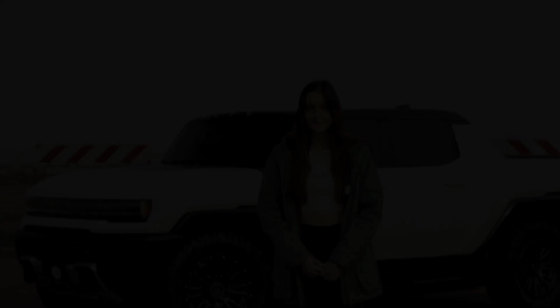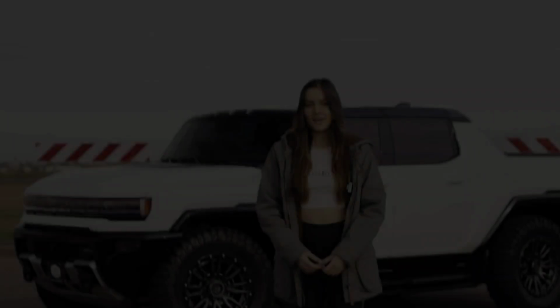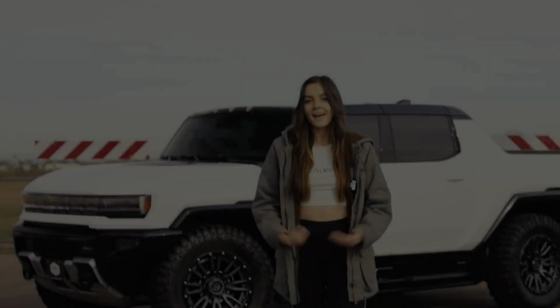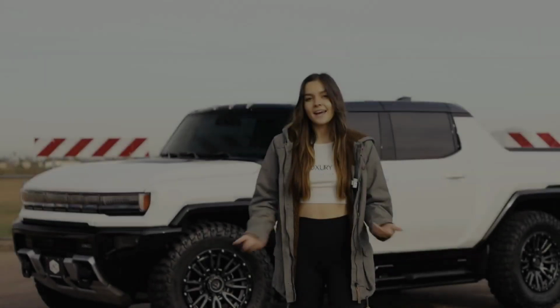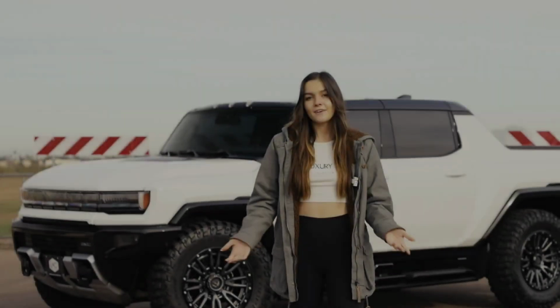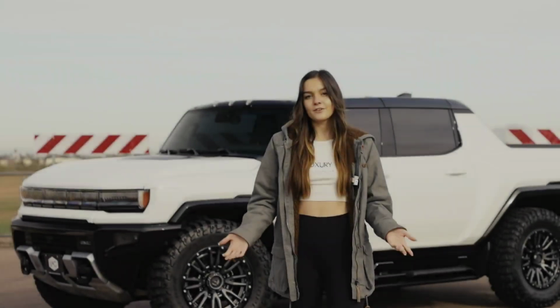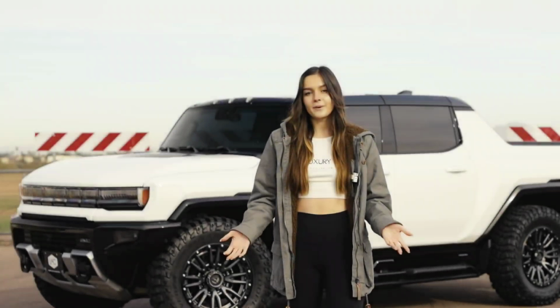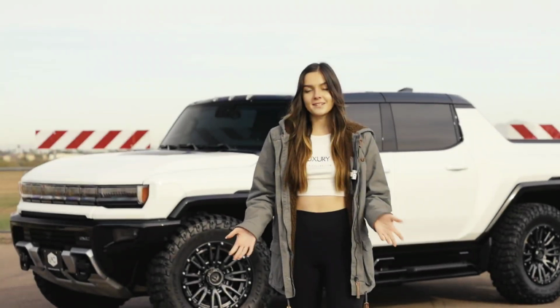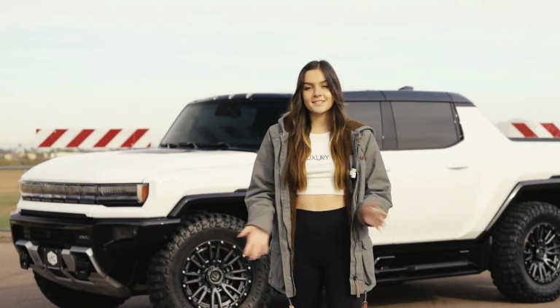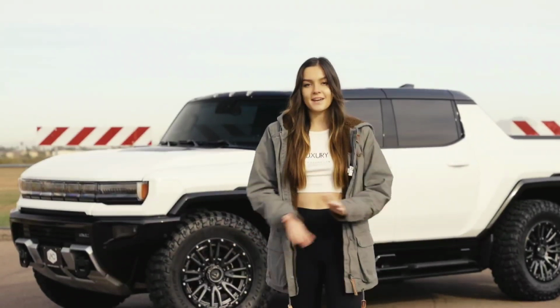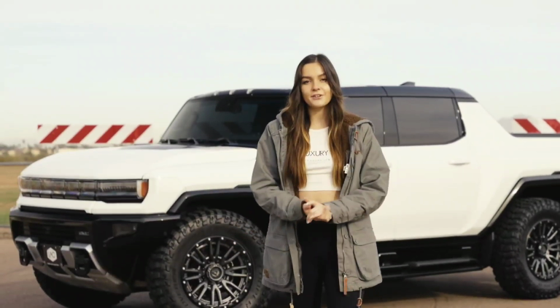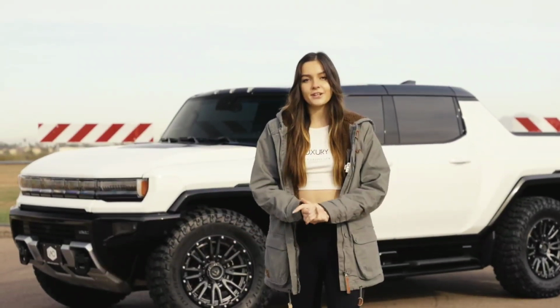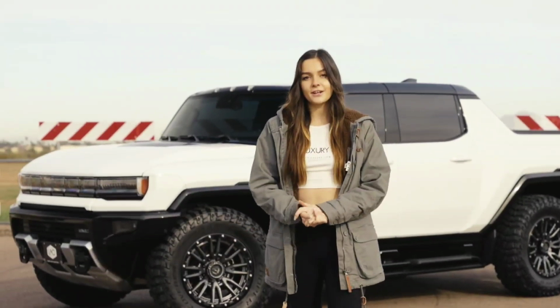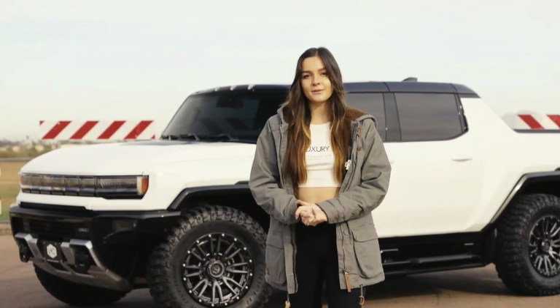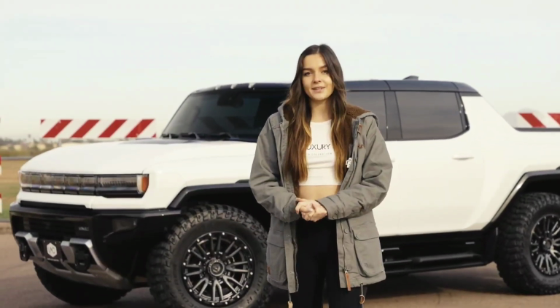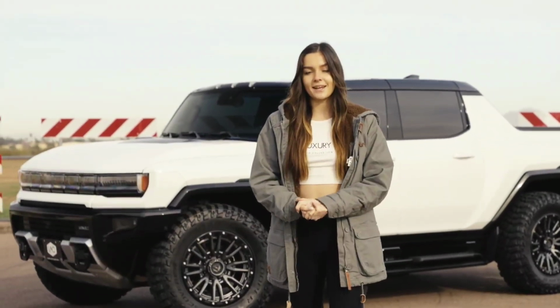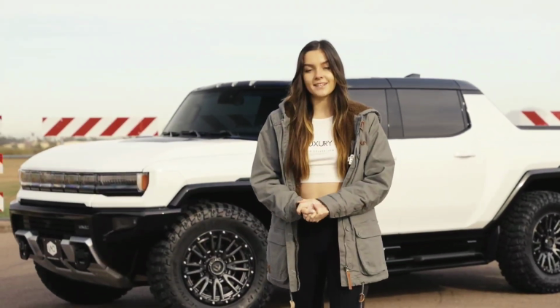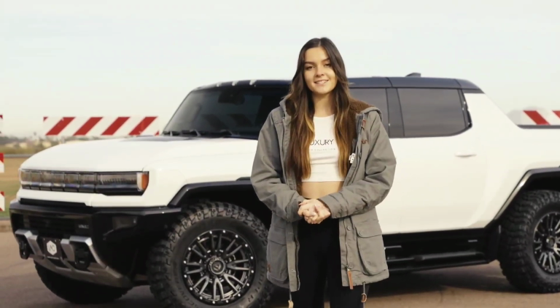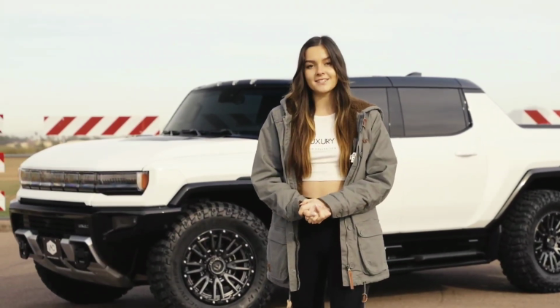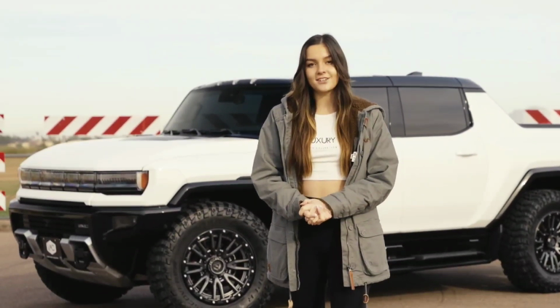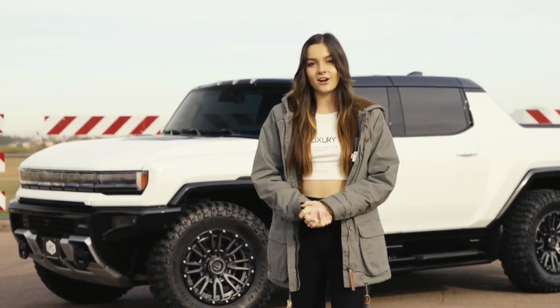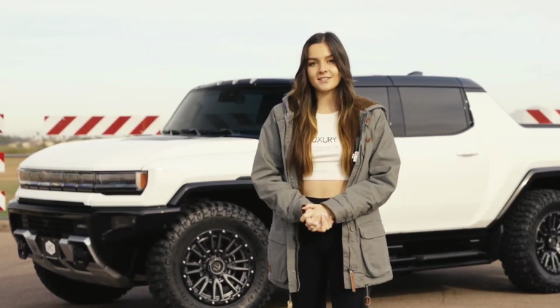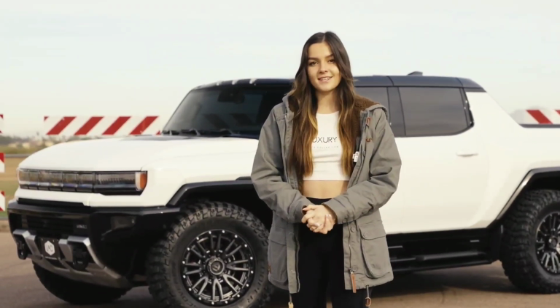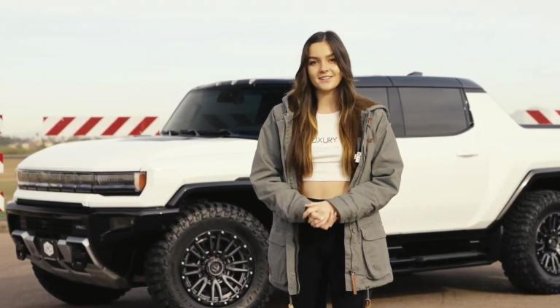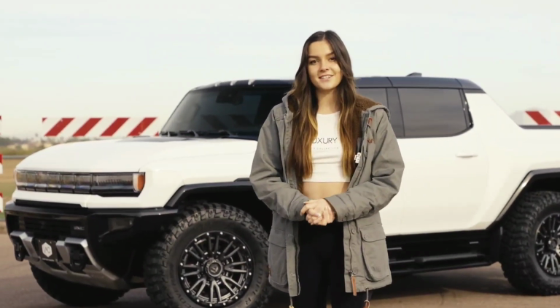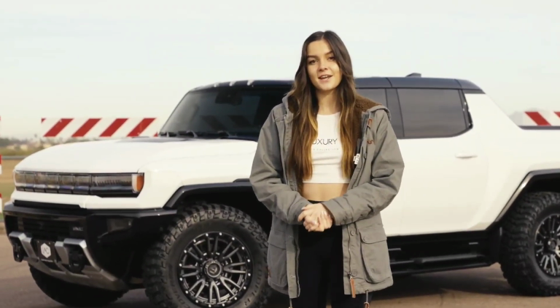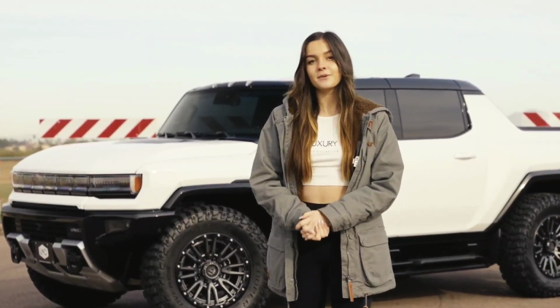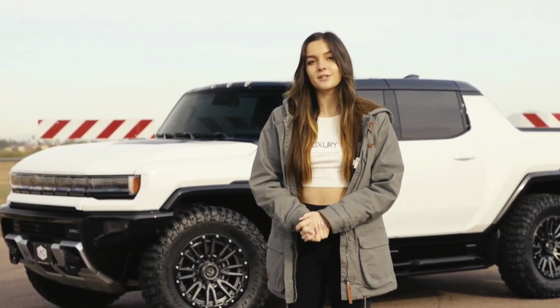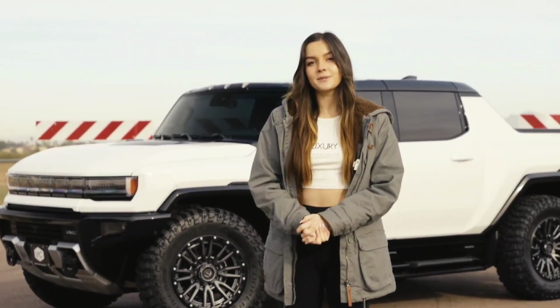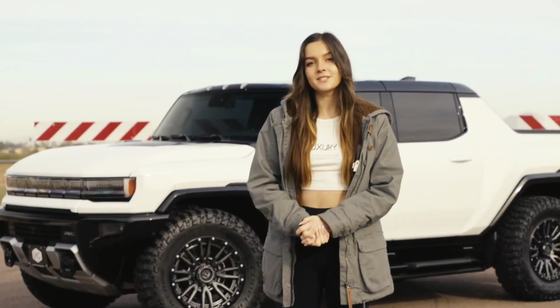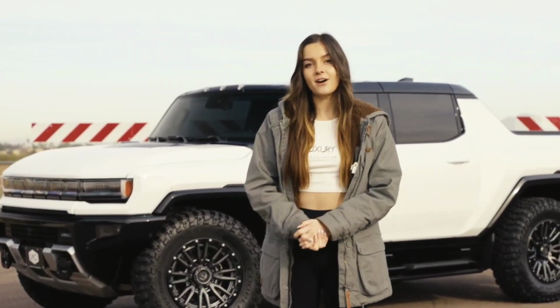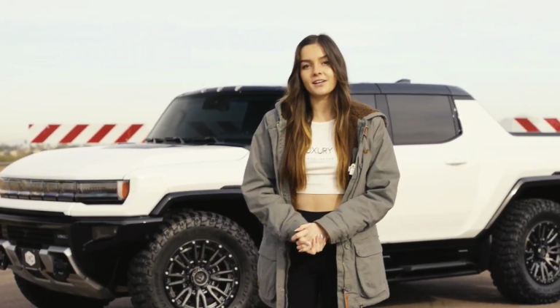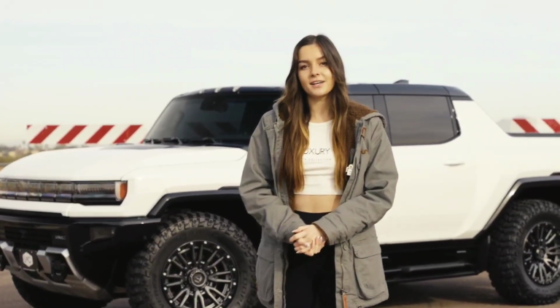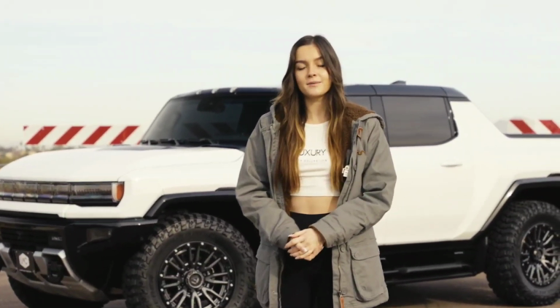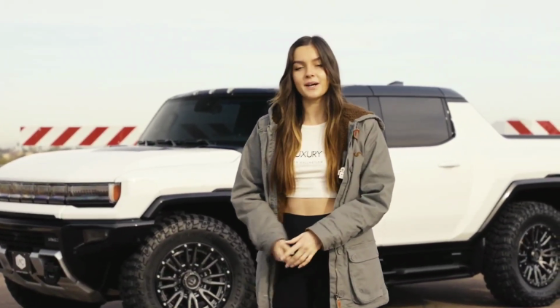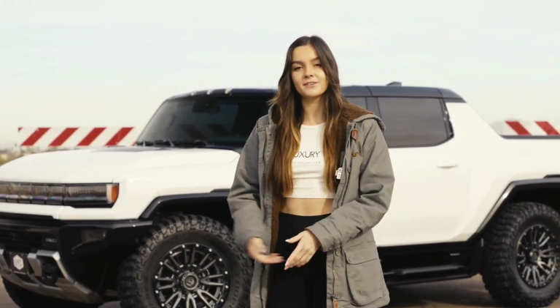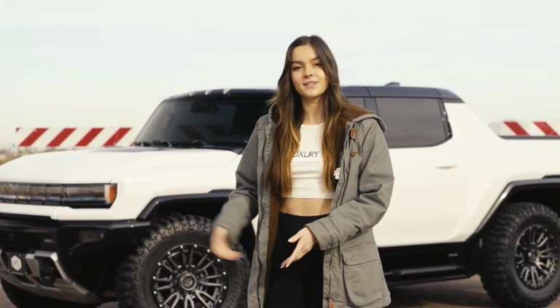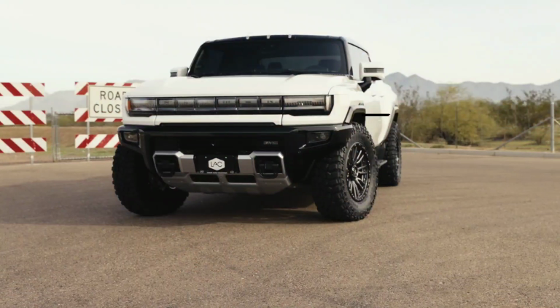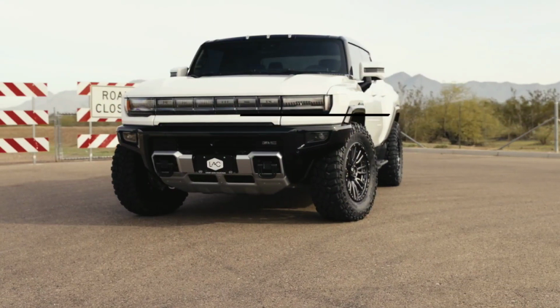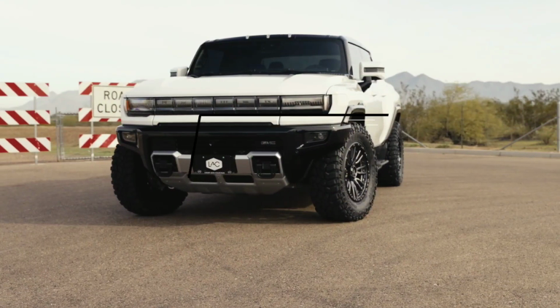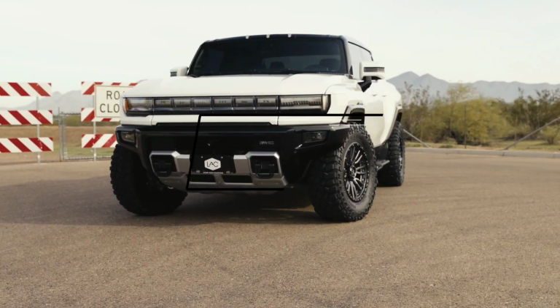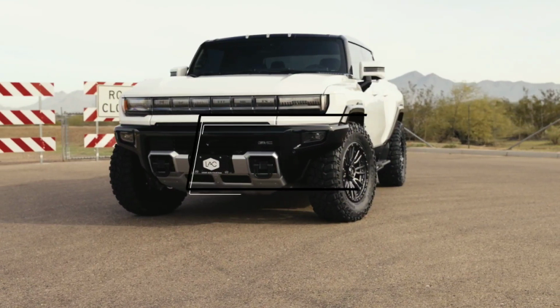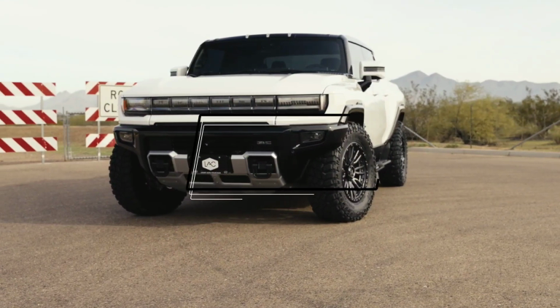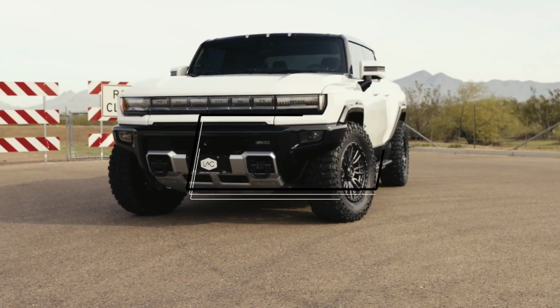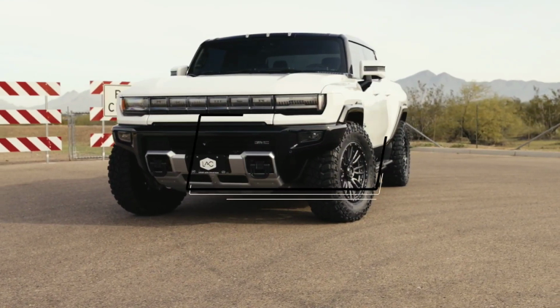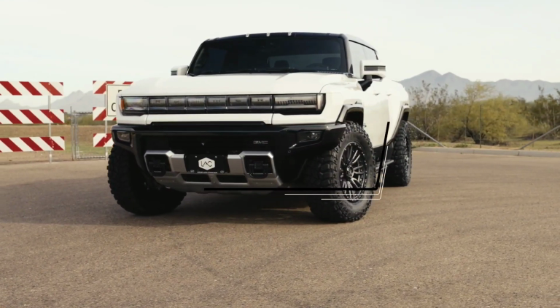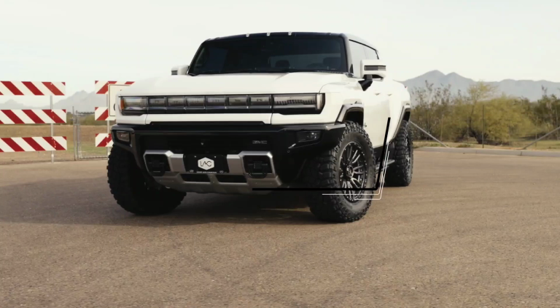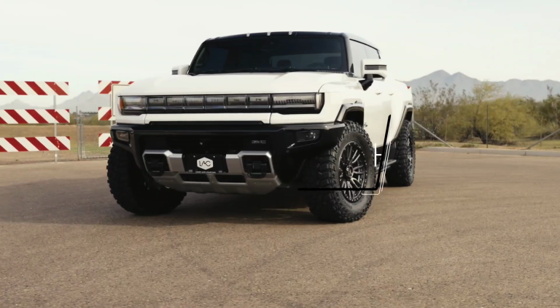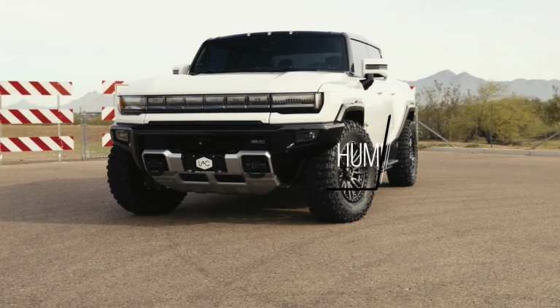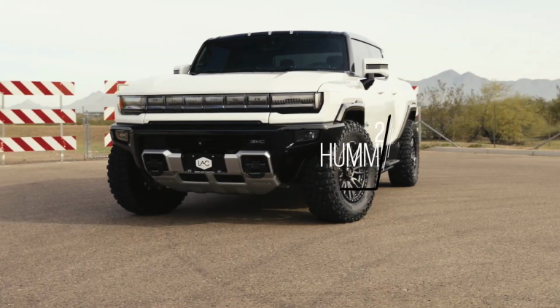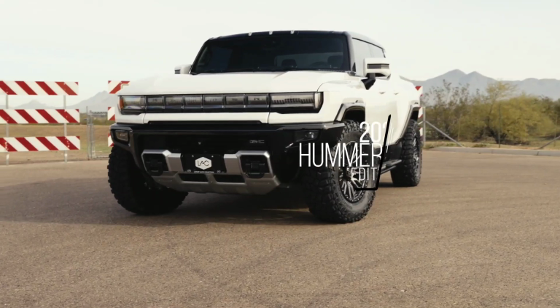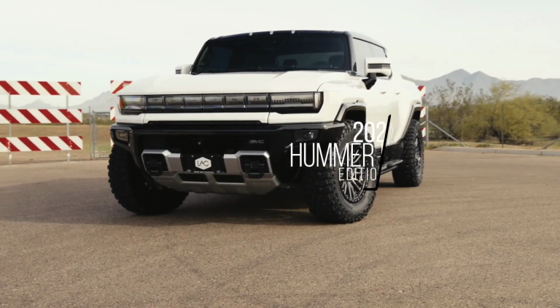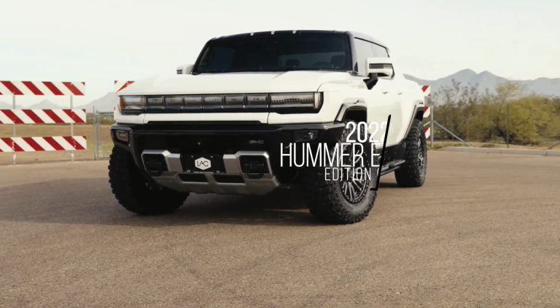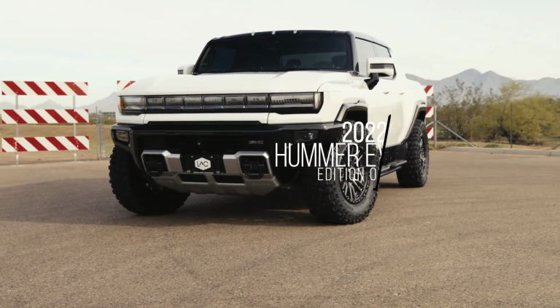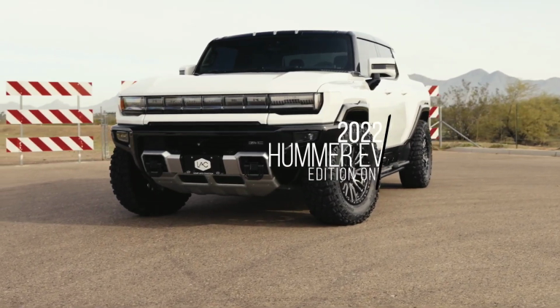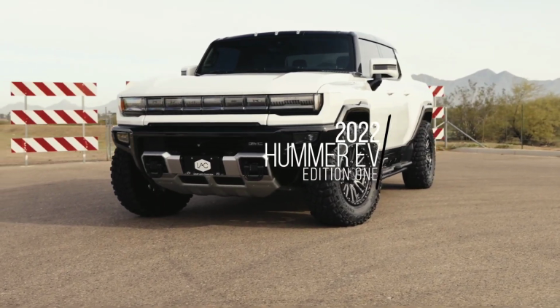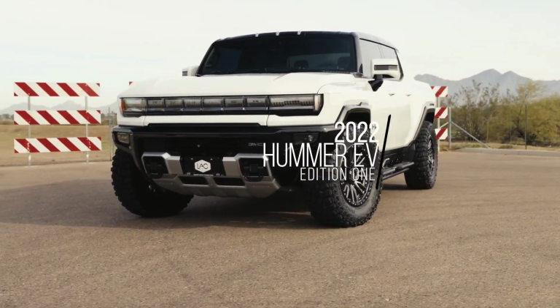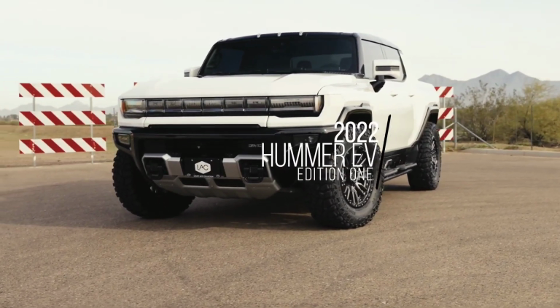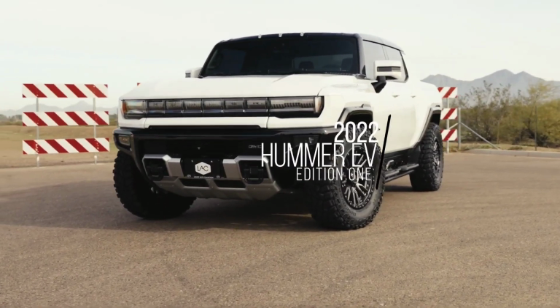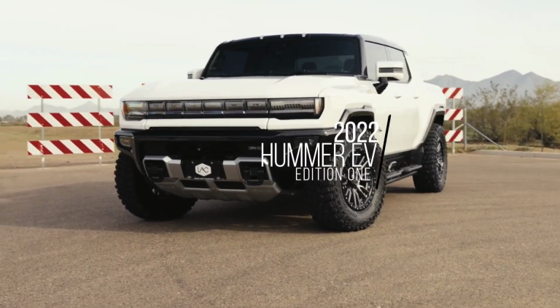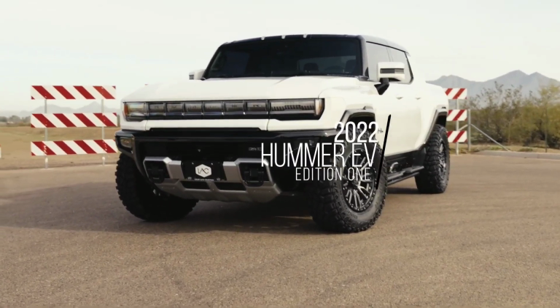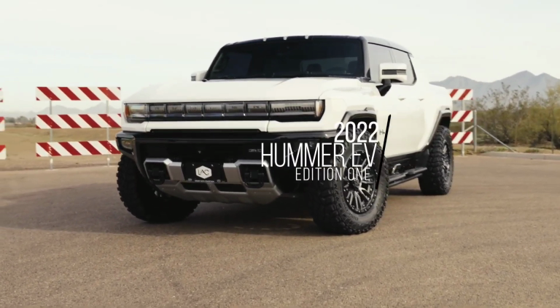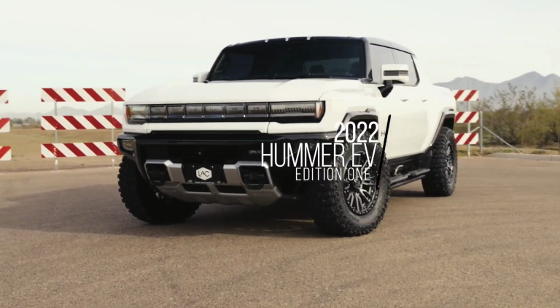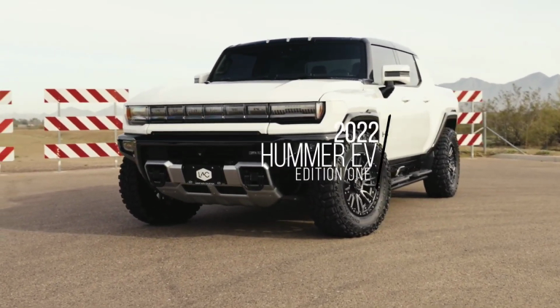Hey everyone, it's Avery here with LAC Scottsdale. Today we're going to be talking about this 2022 Hummer EV Edition 1 pickup.